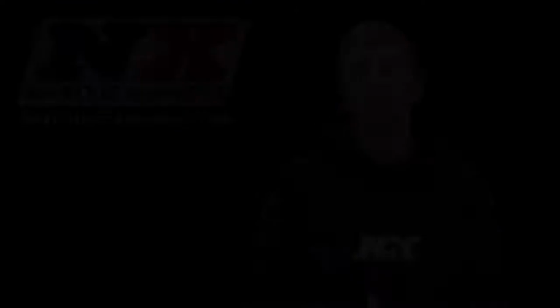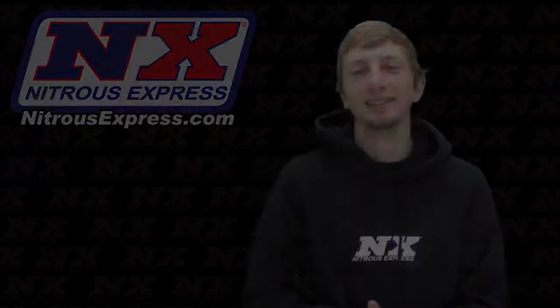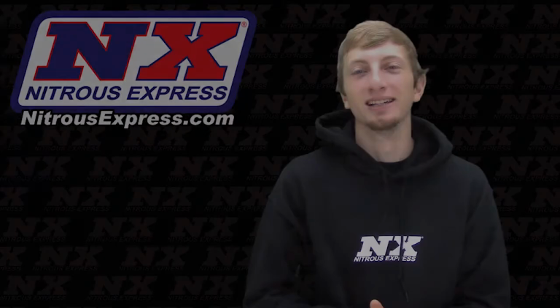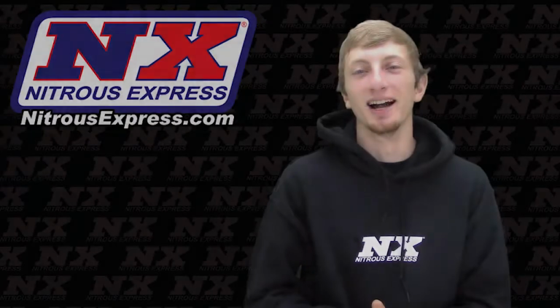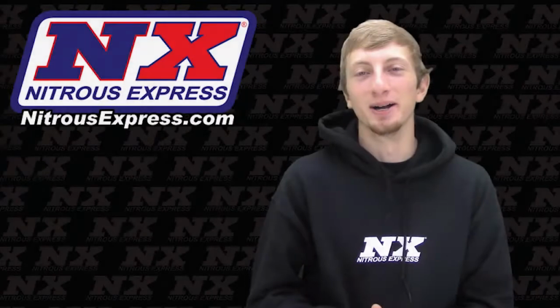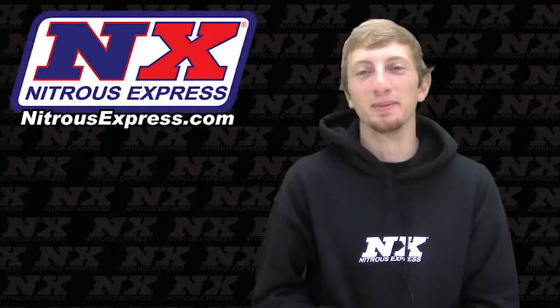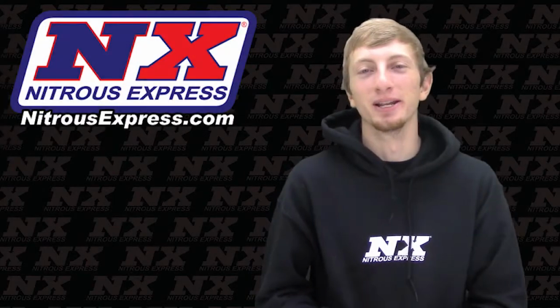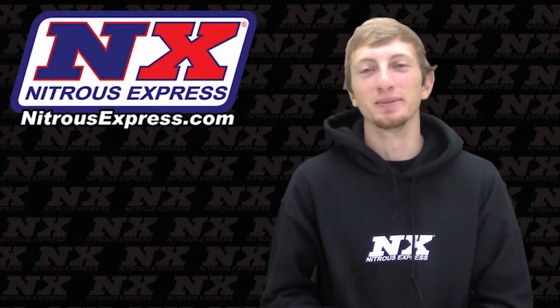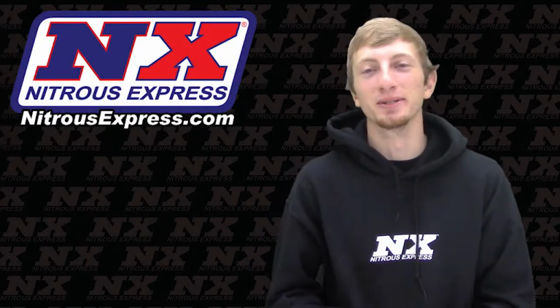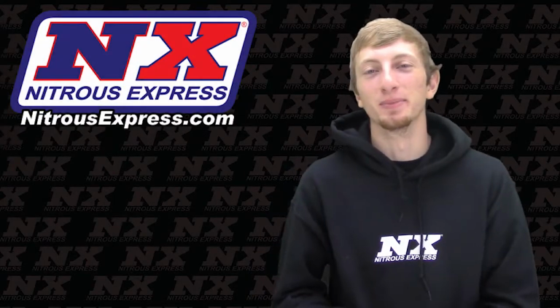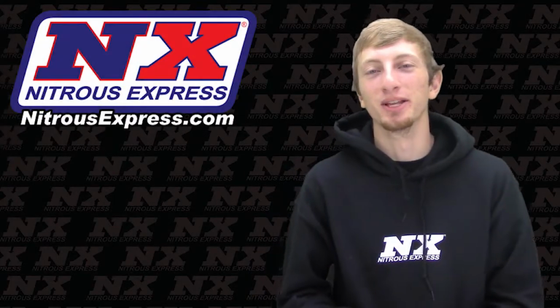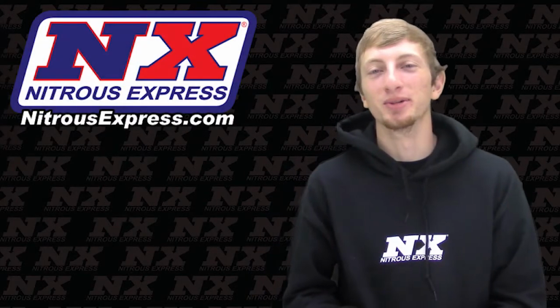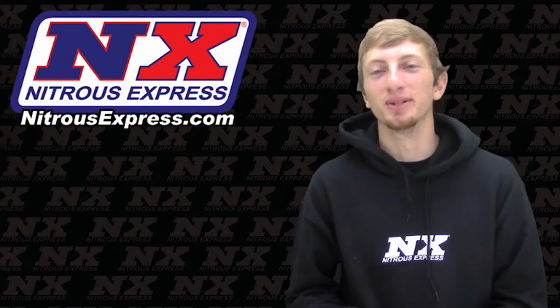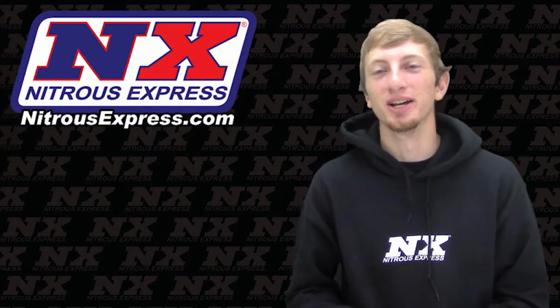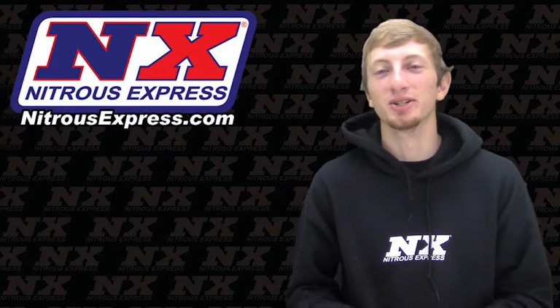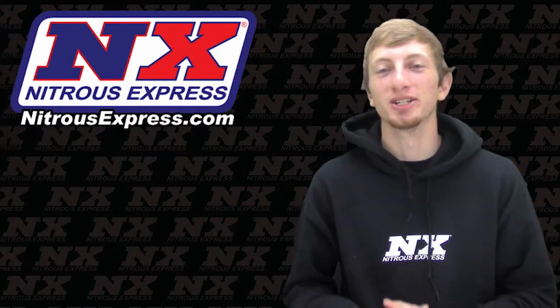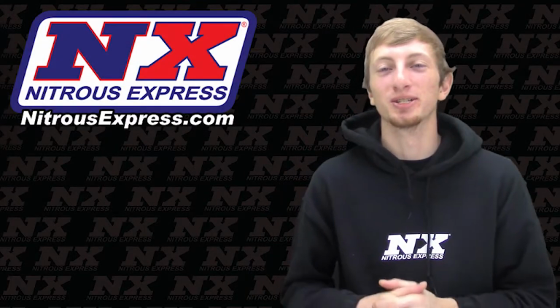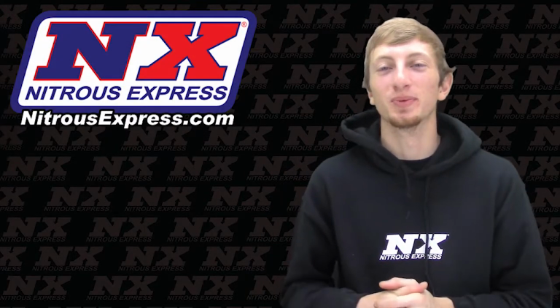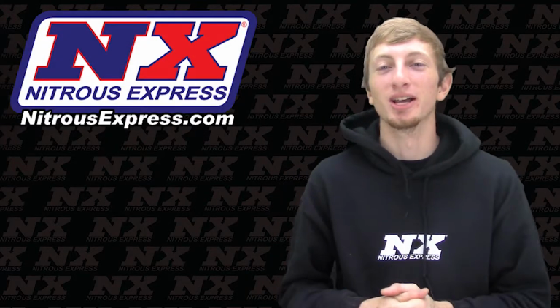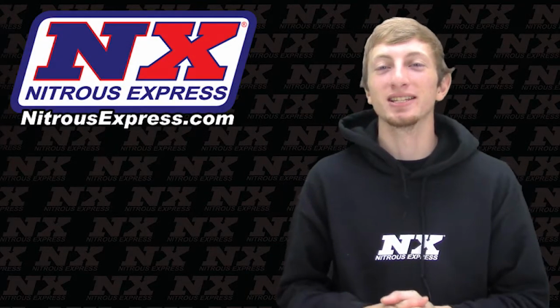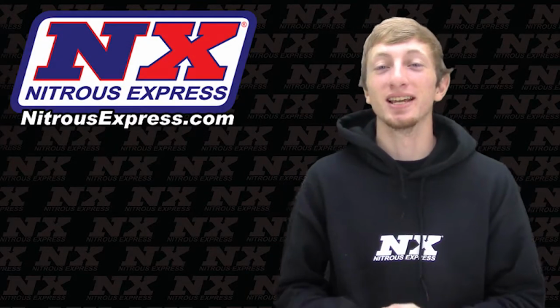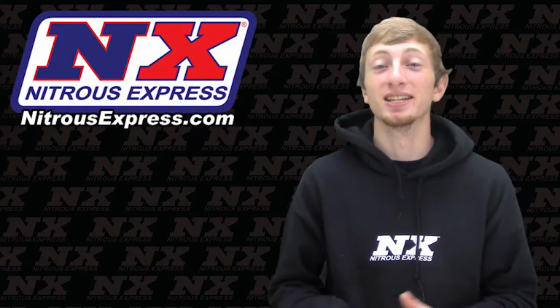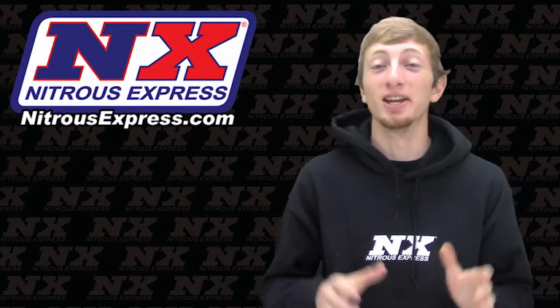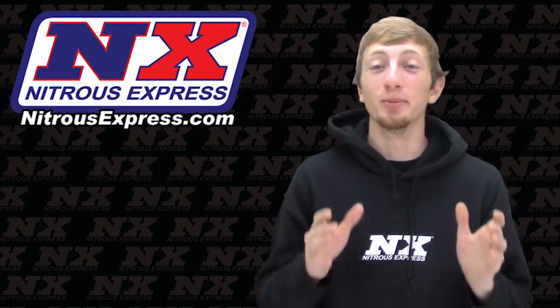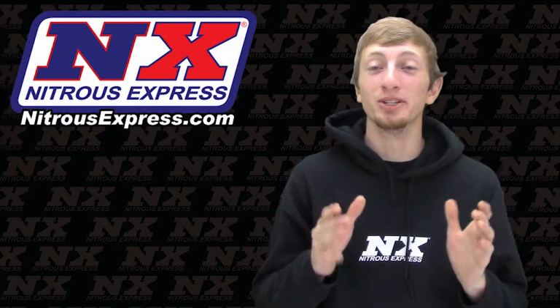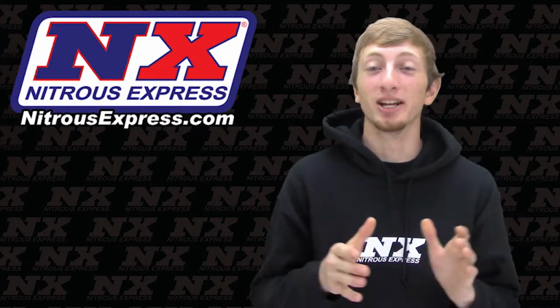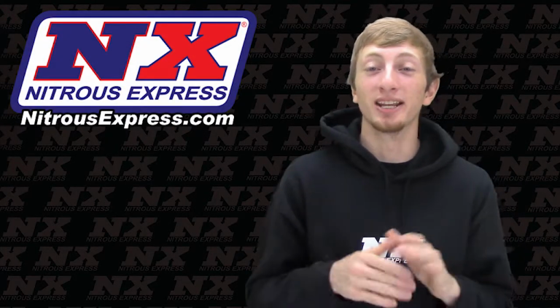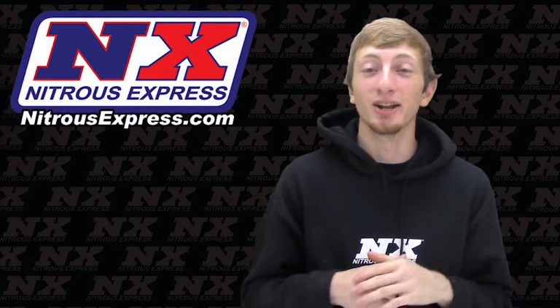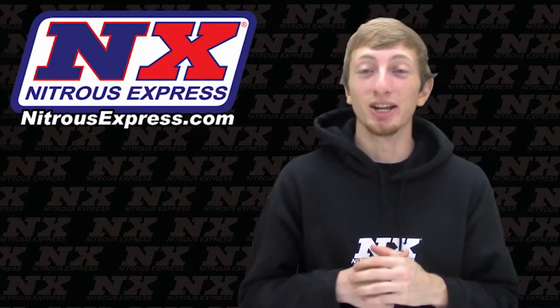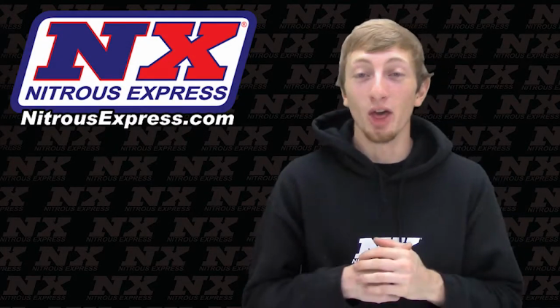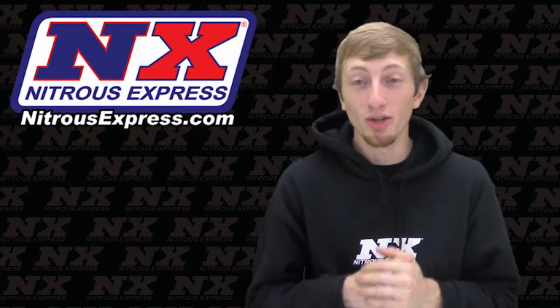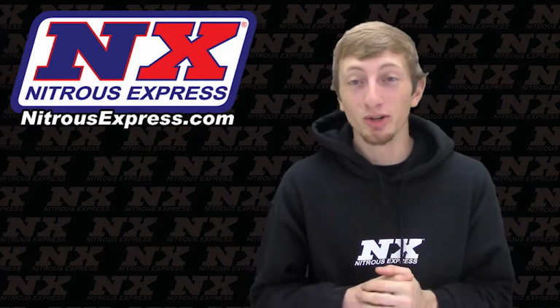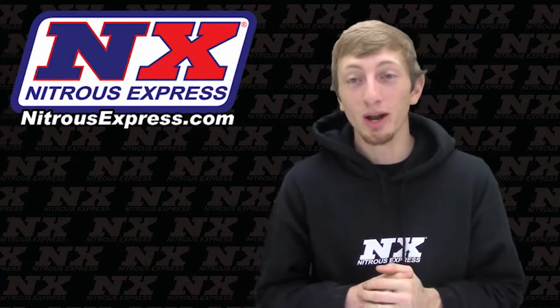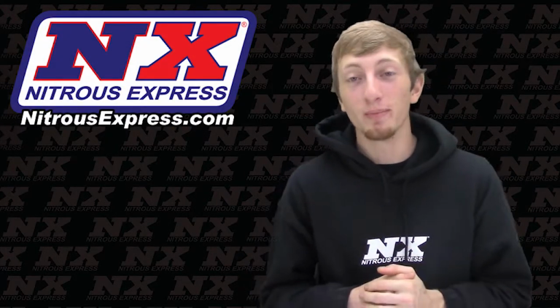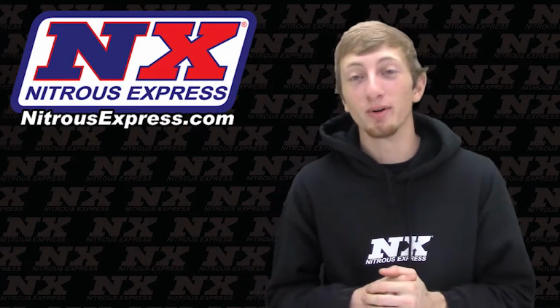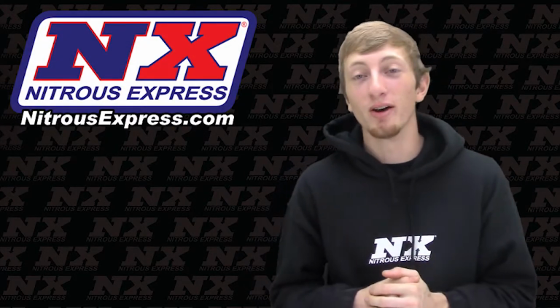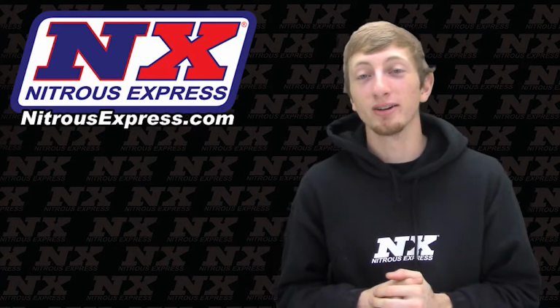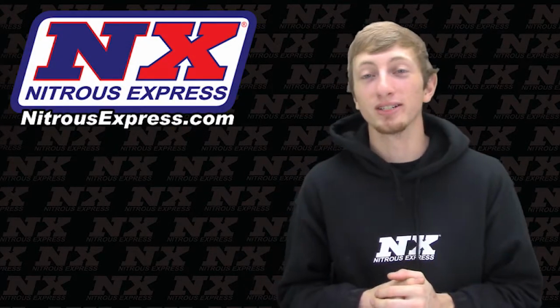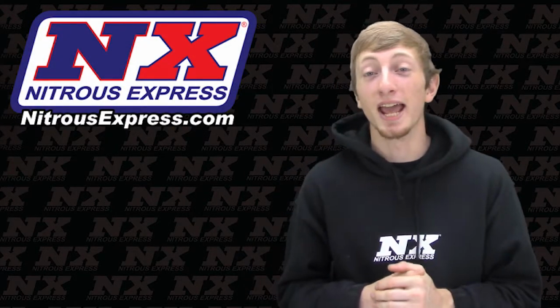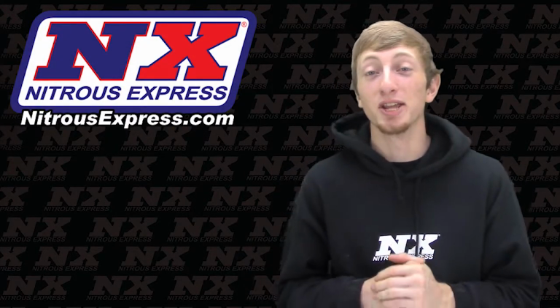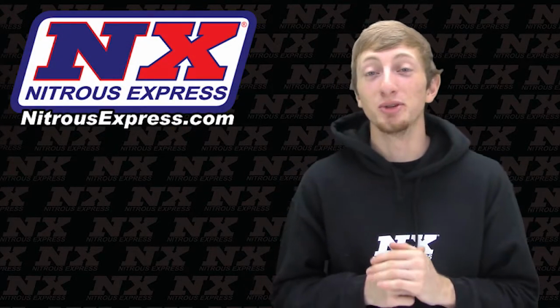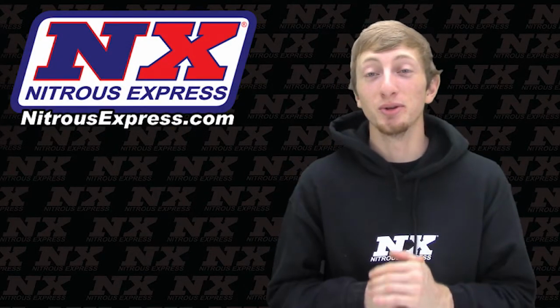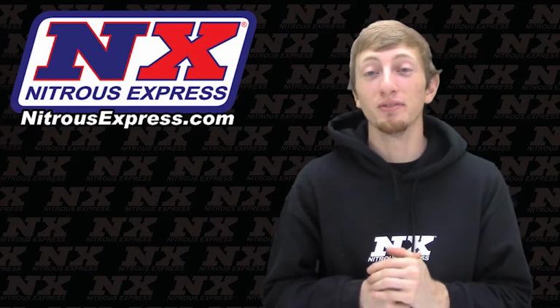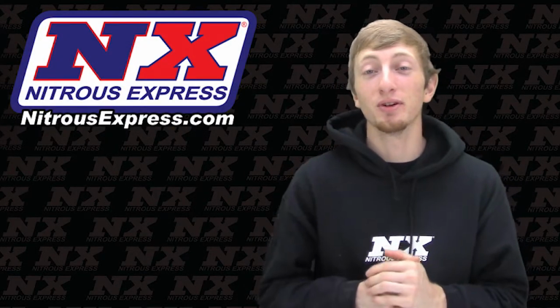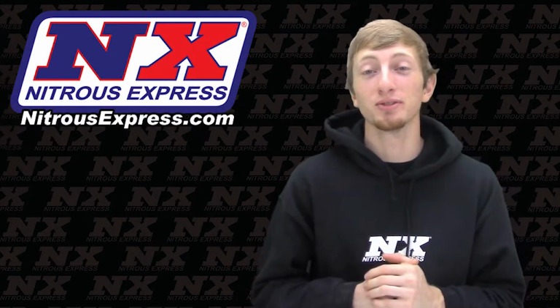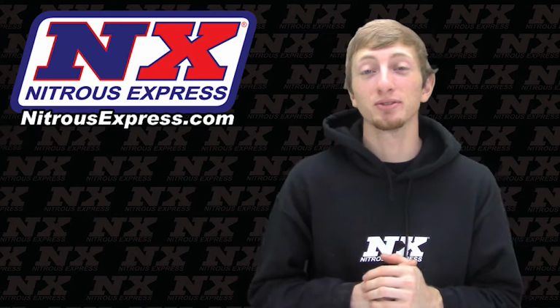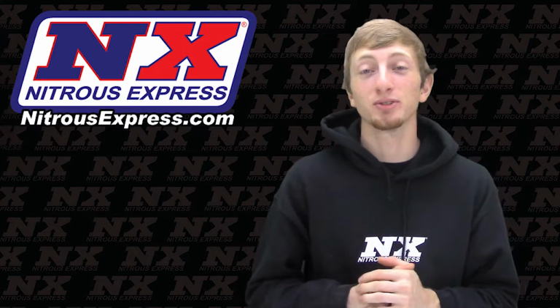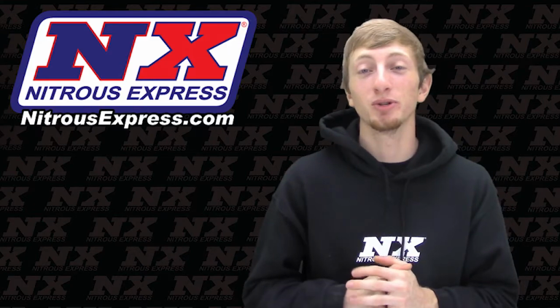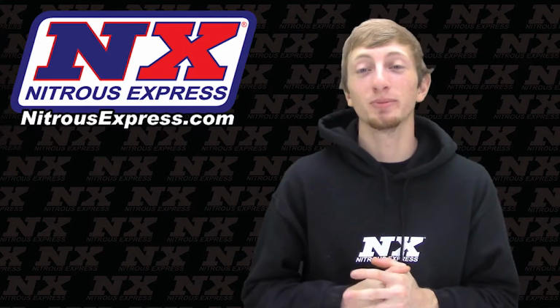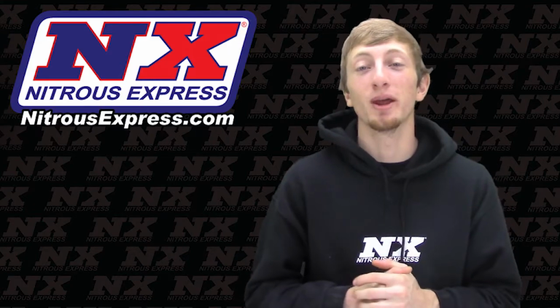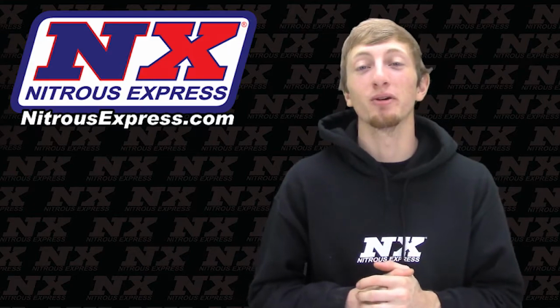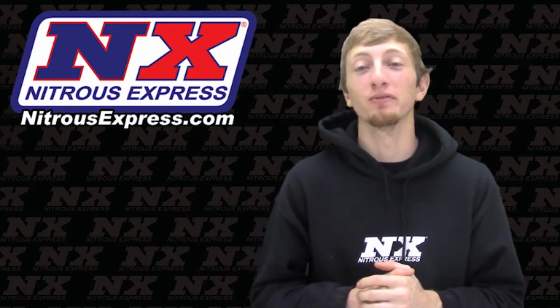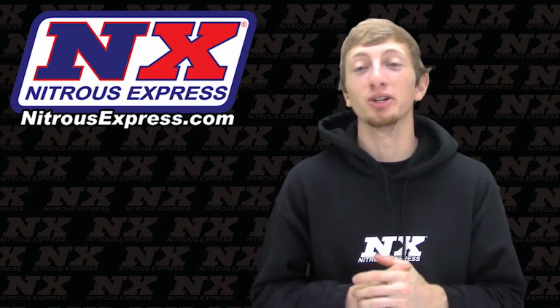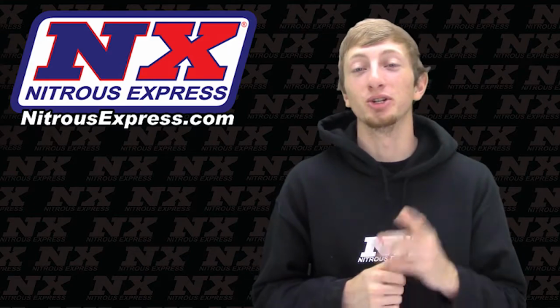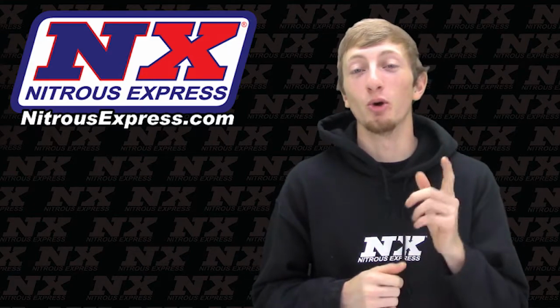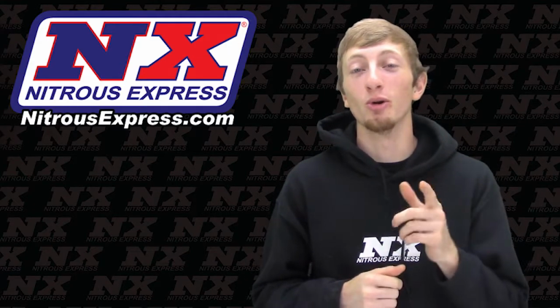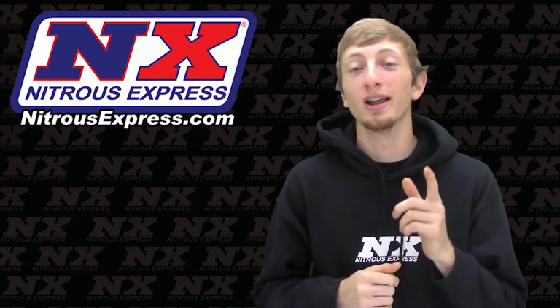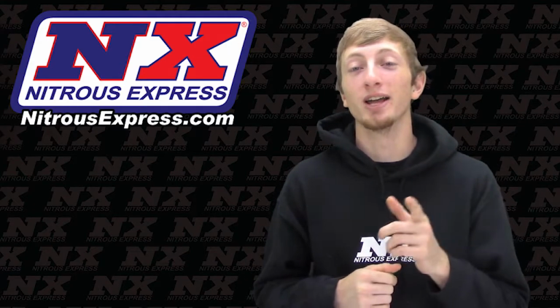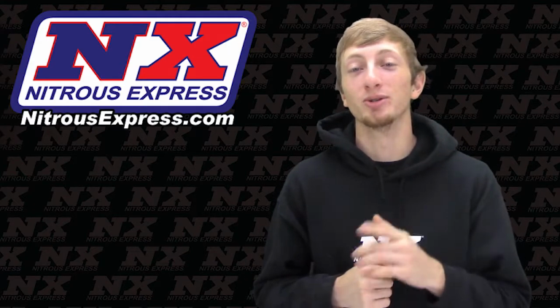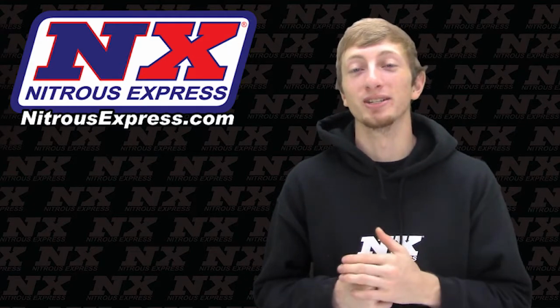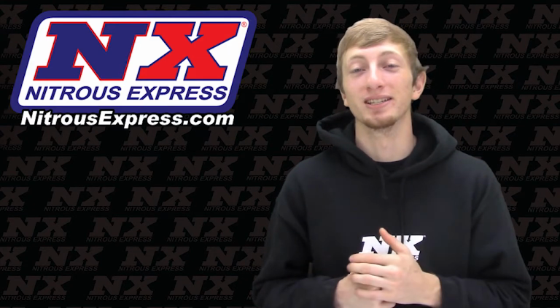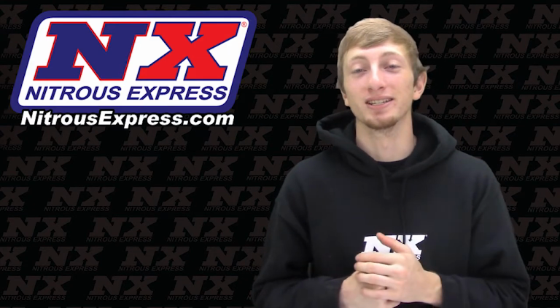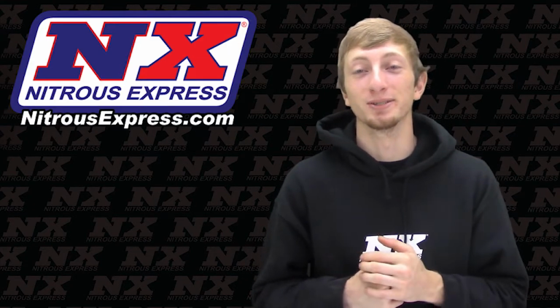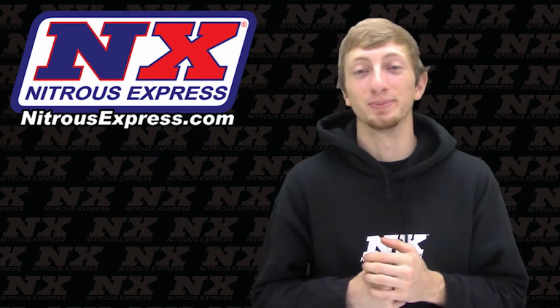Hi, my name is Blake with Nitrous Express and today I'll be checking out another great product, a universal switch panel for your Nitrous system.